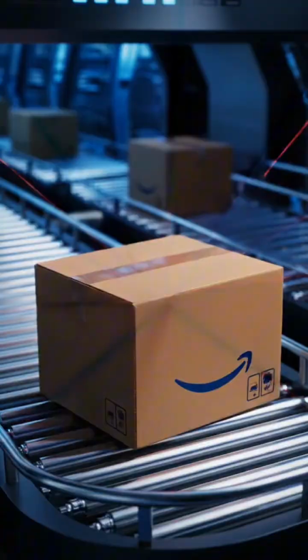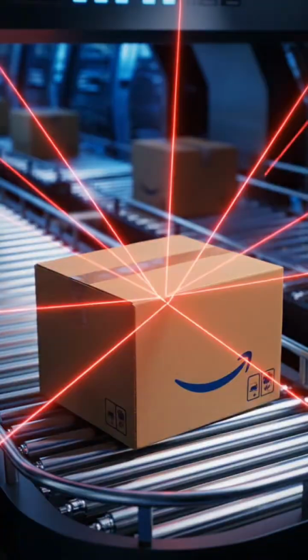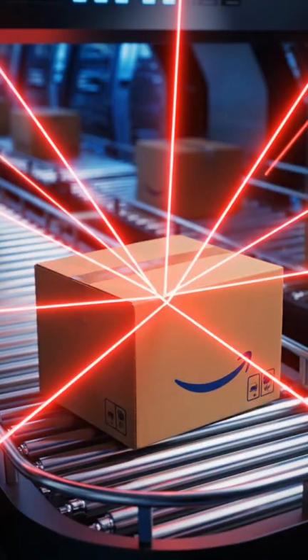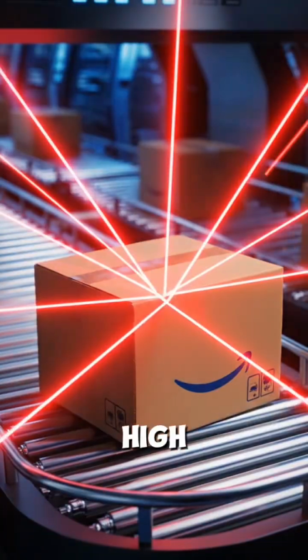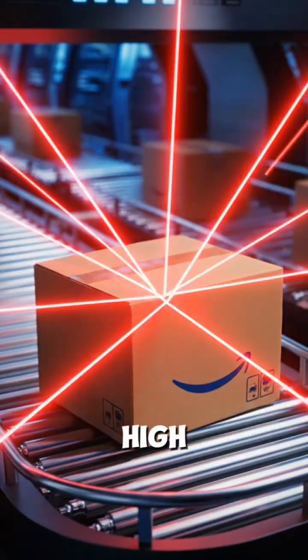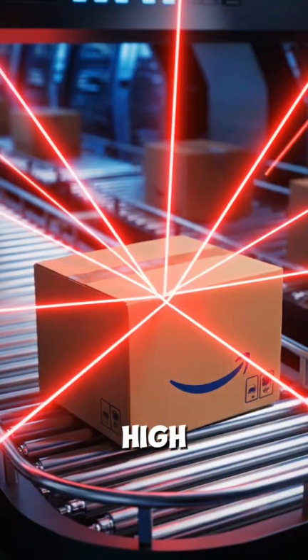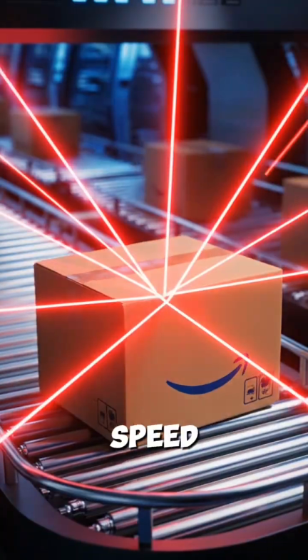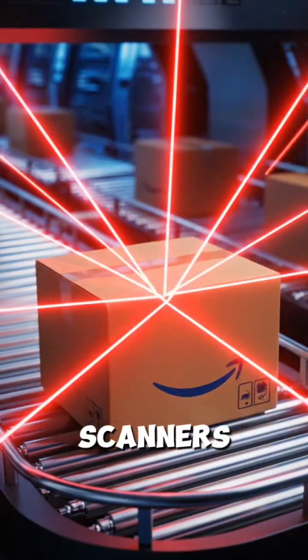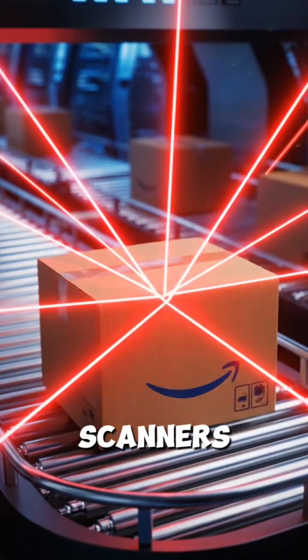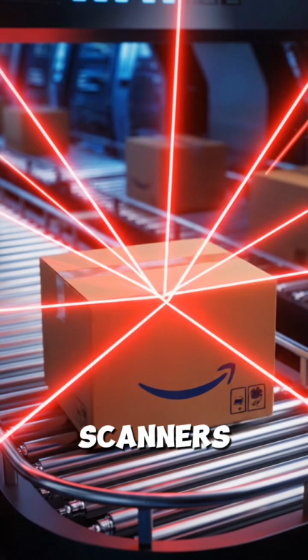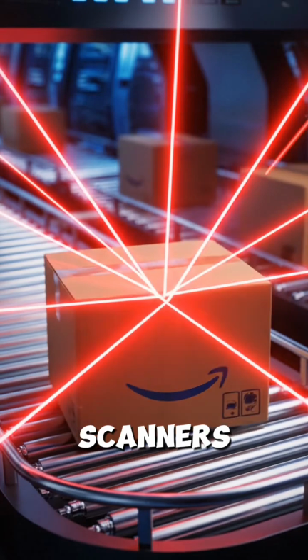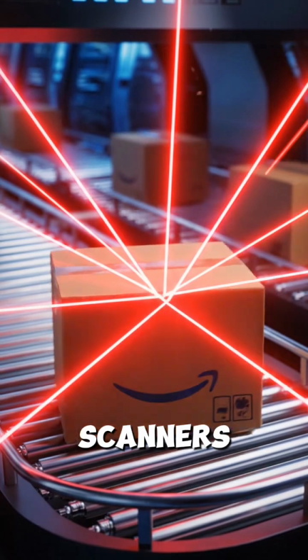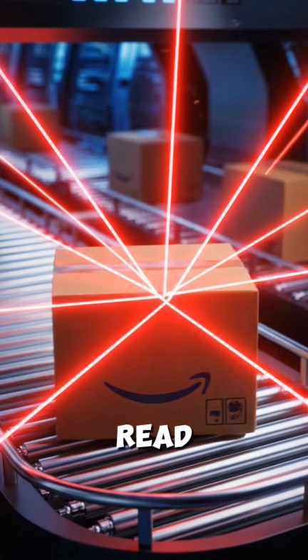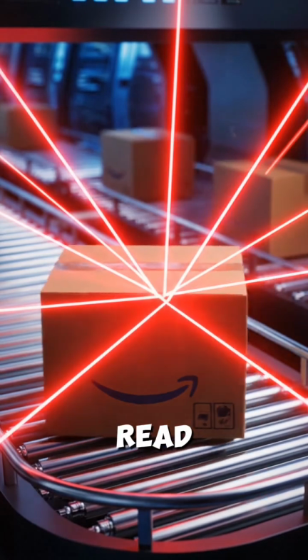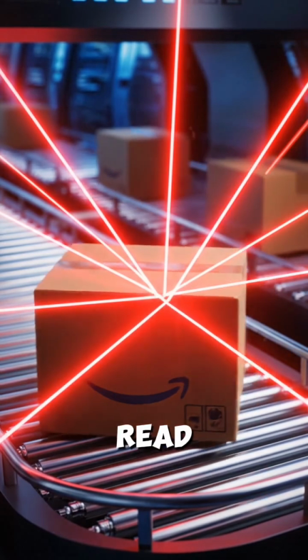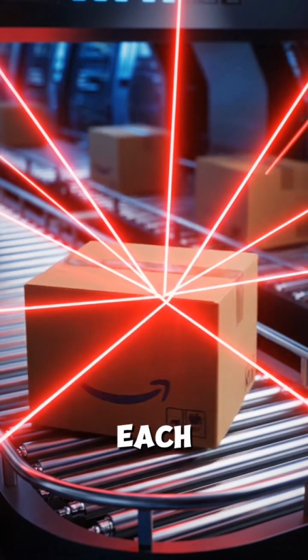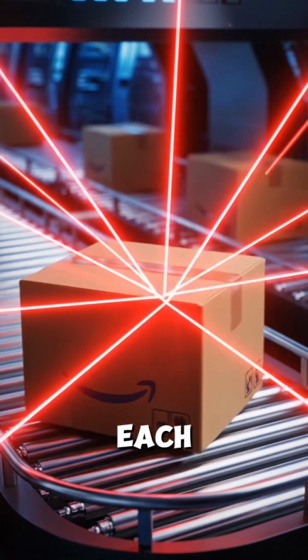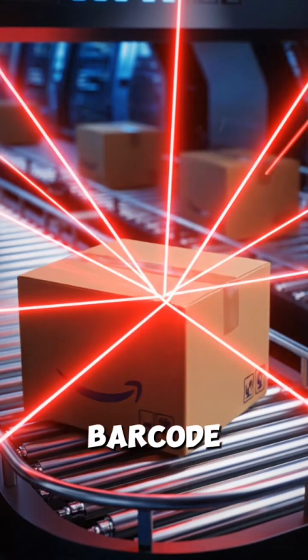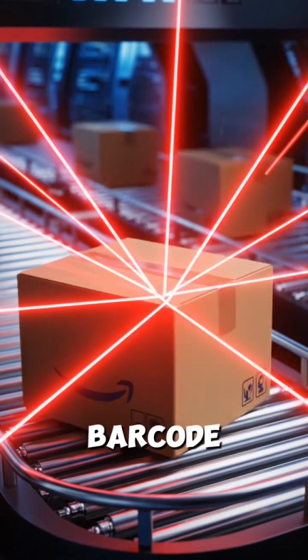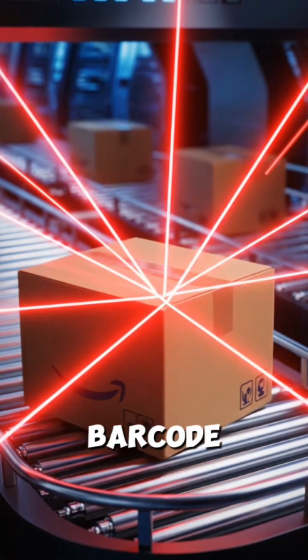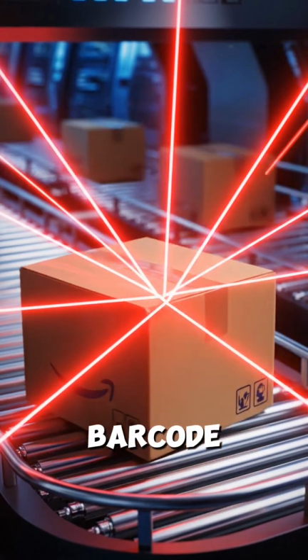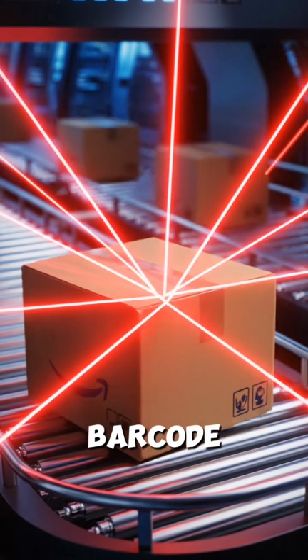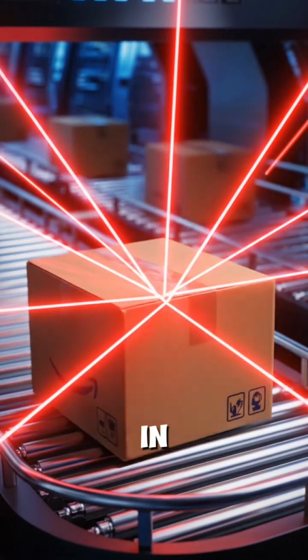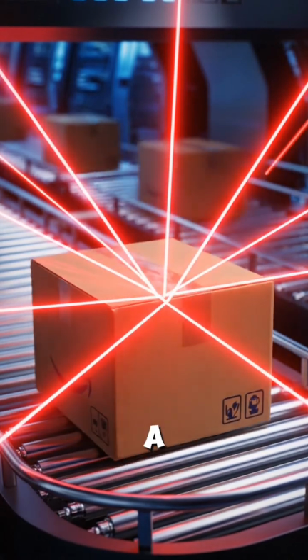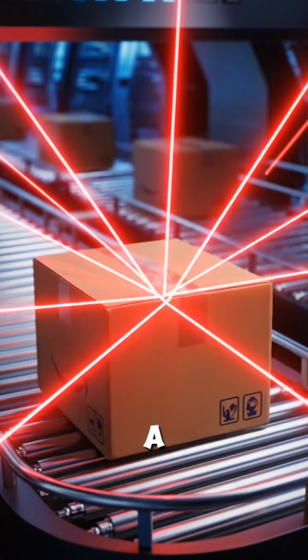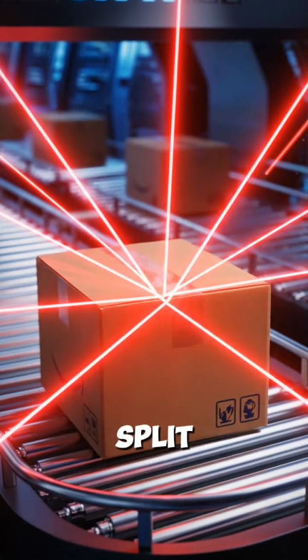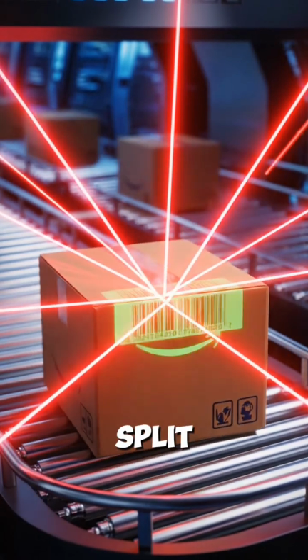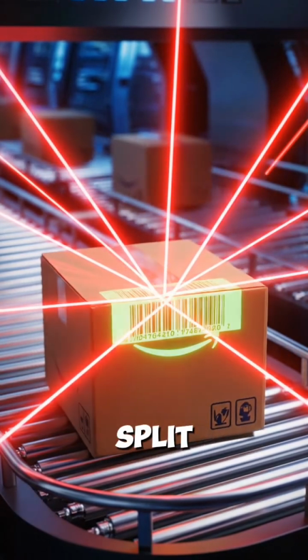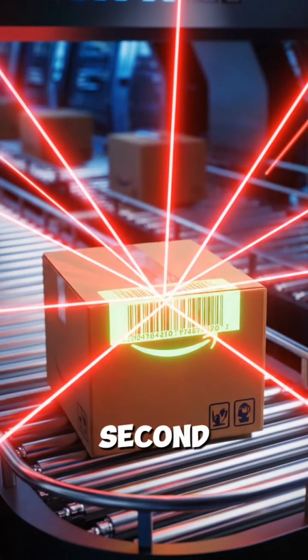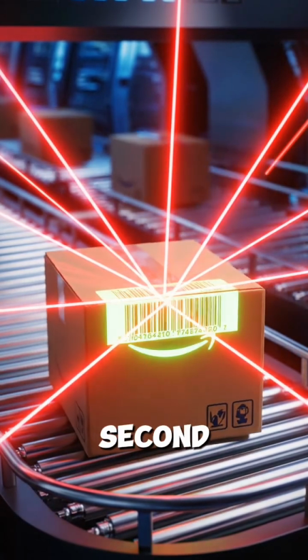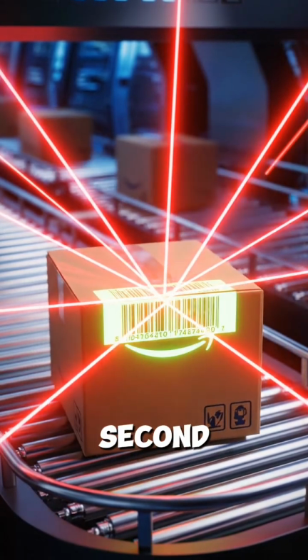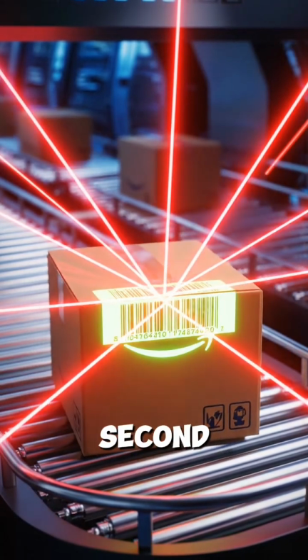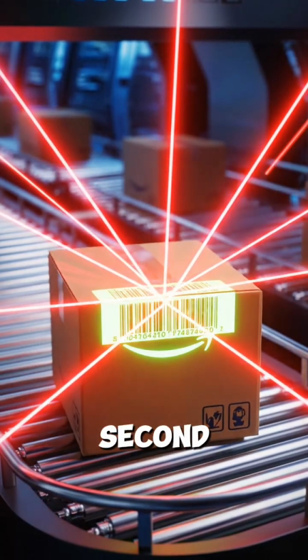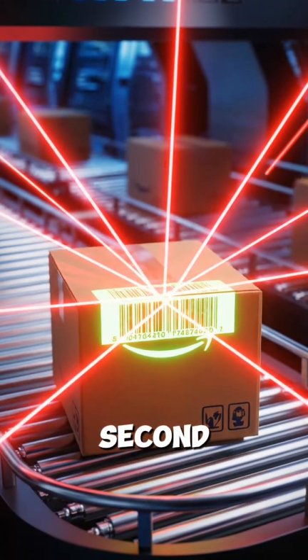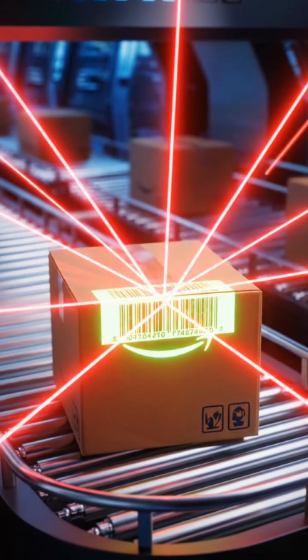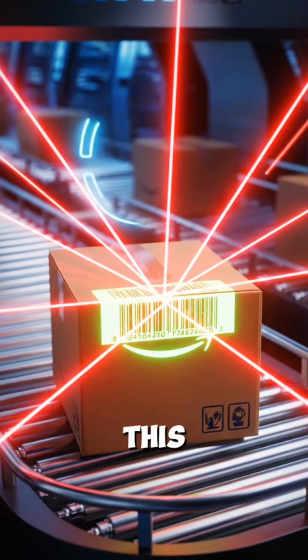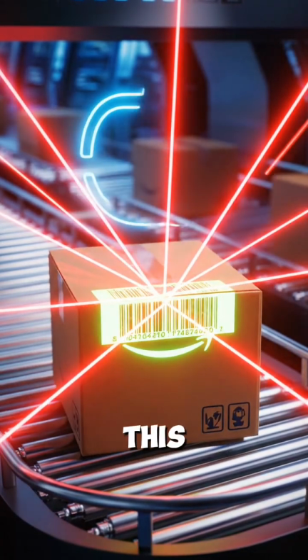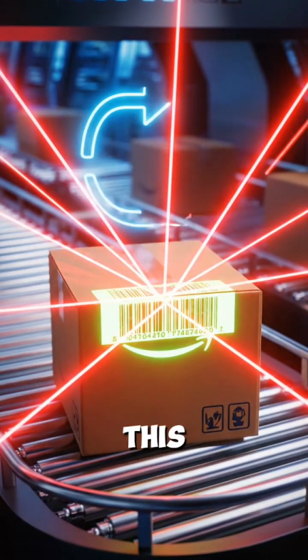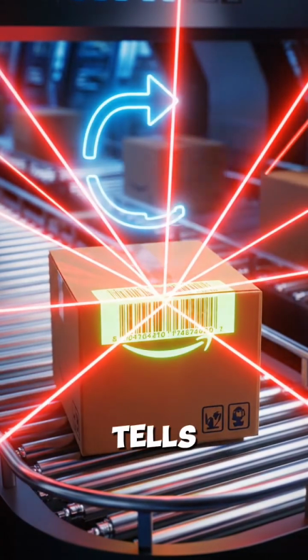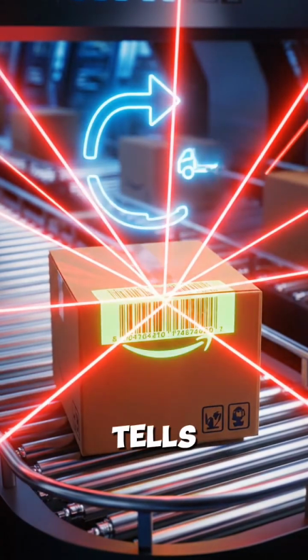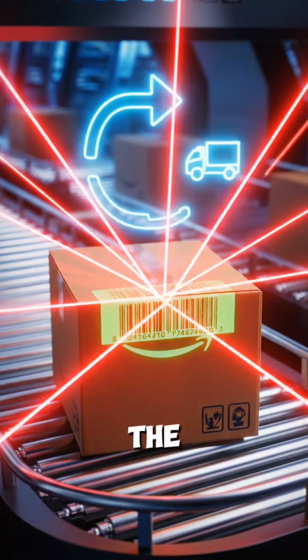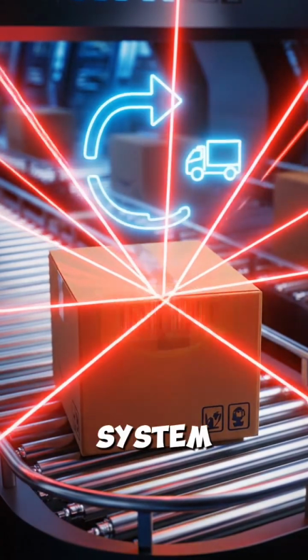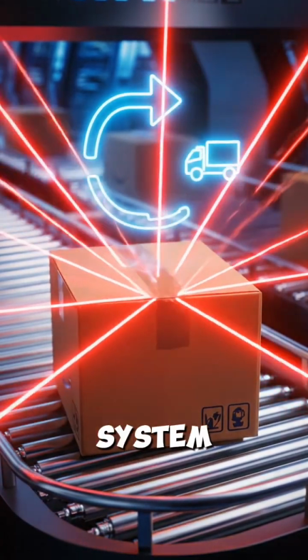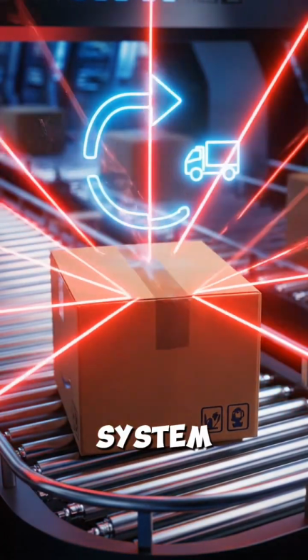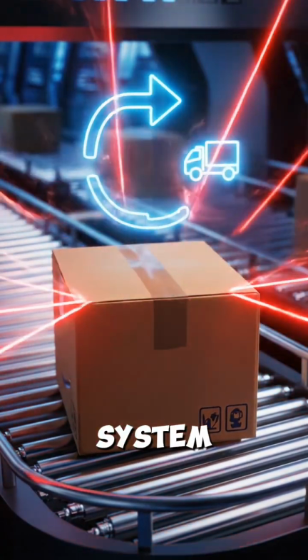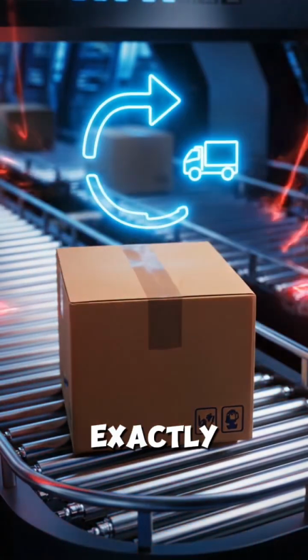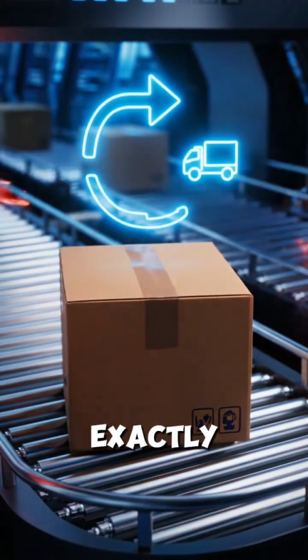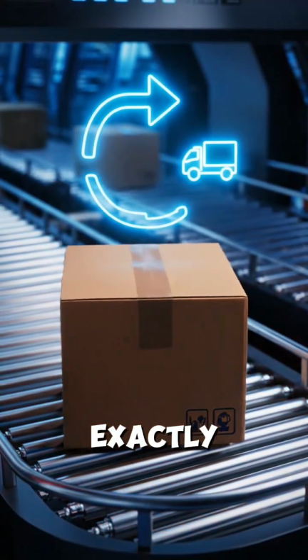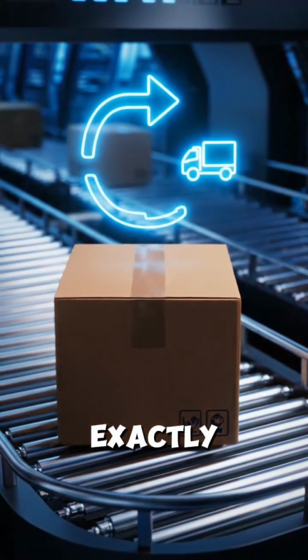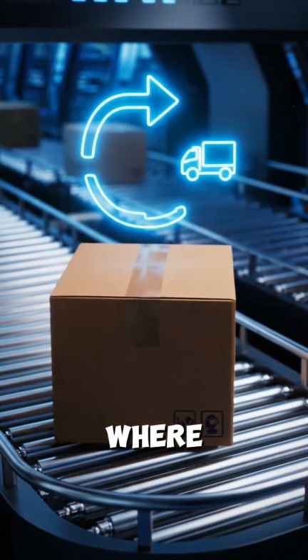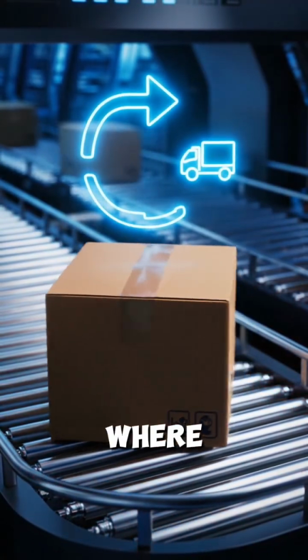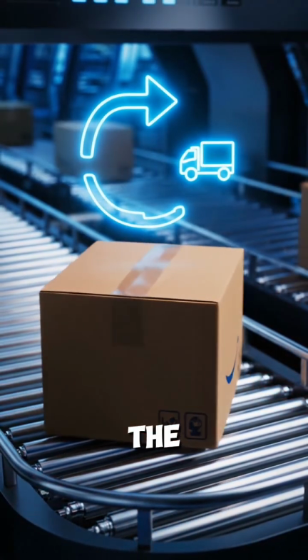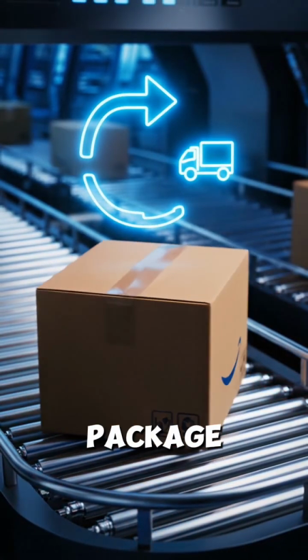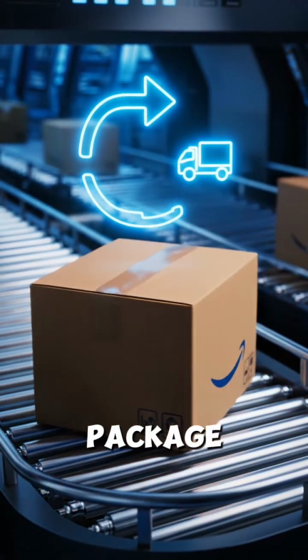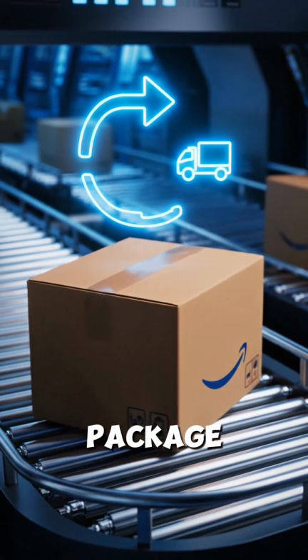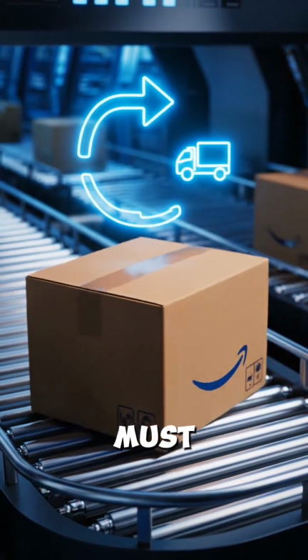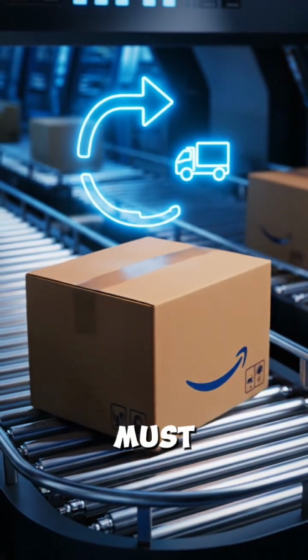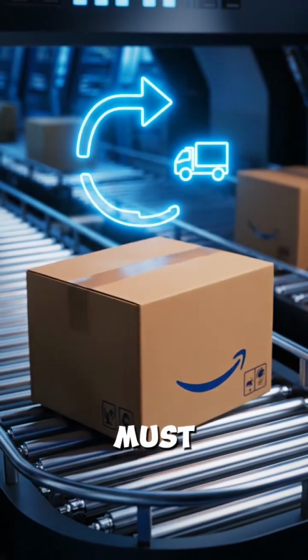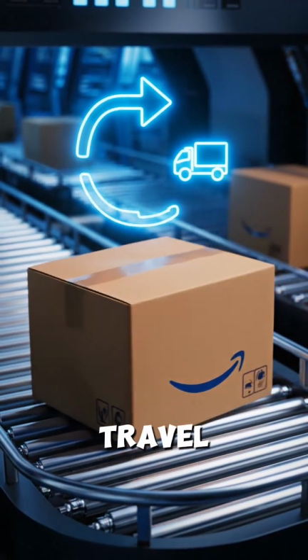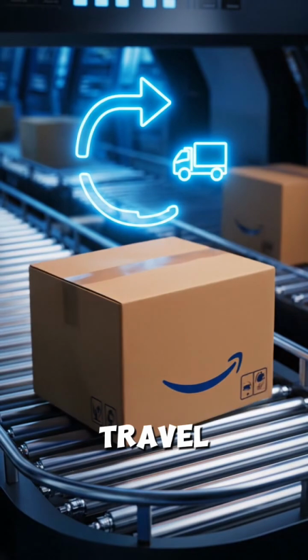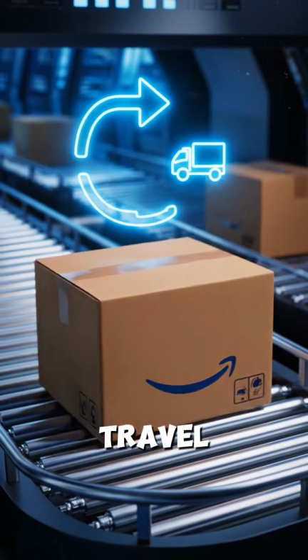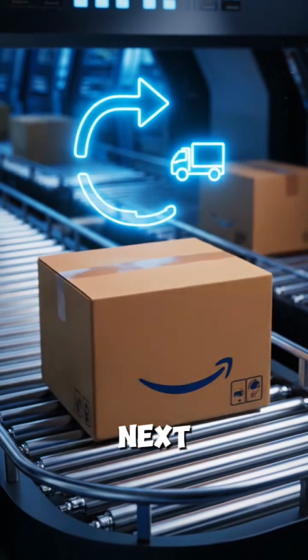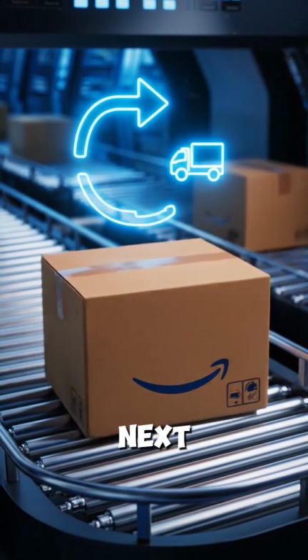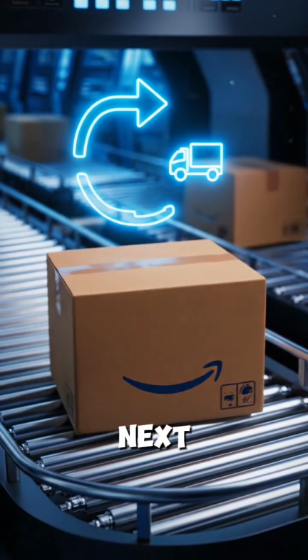High-speed scanners read each barcode in a split second. This tells the system exactly where the package must travel next.